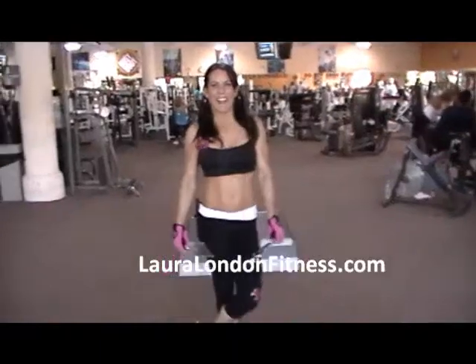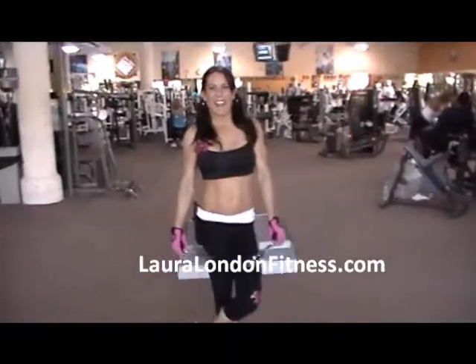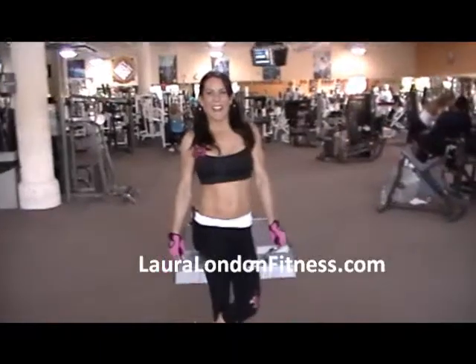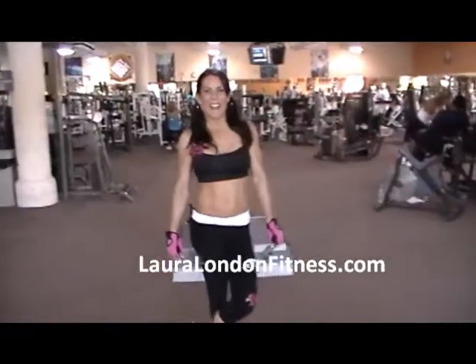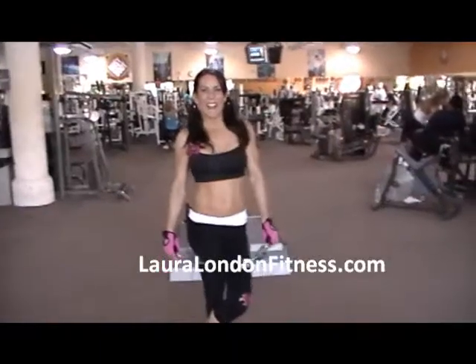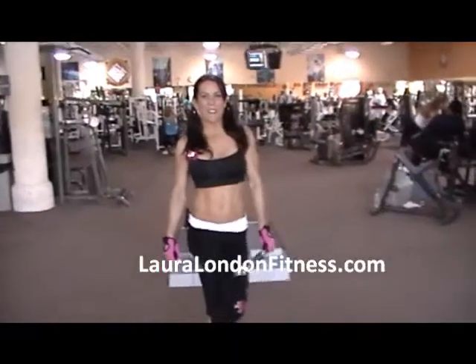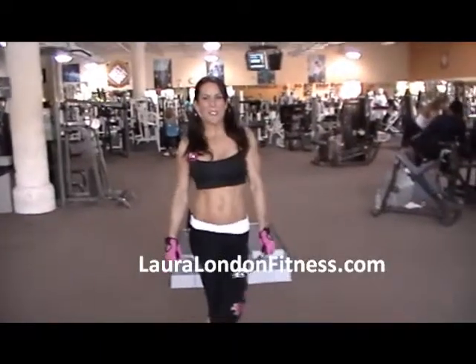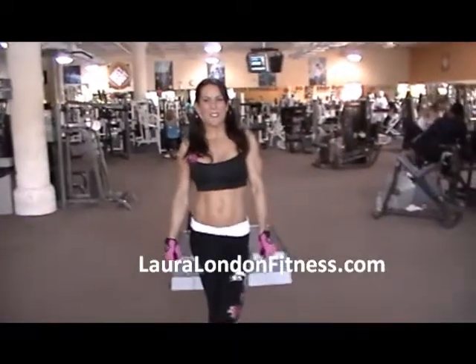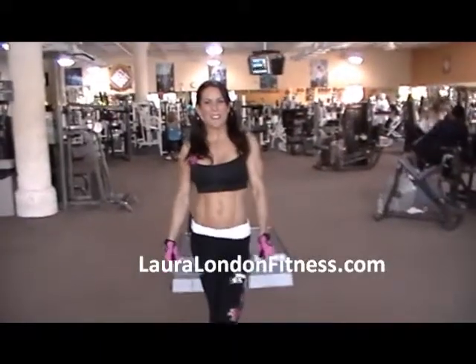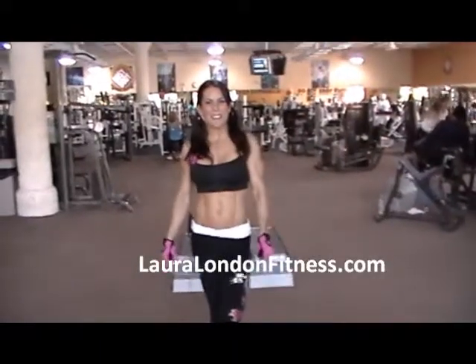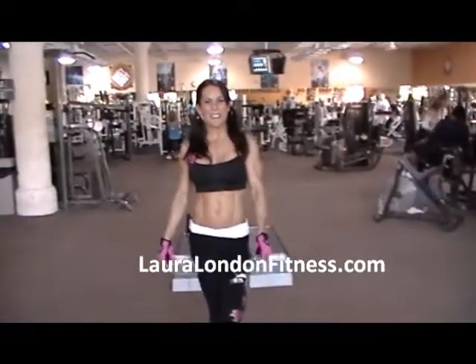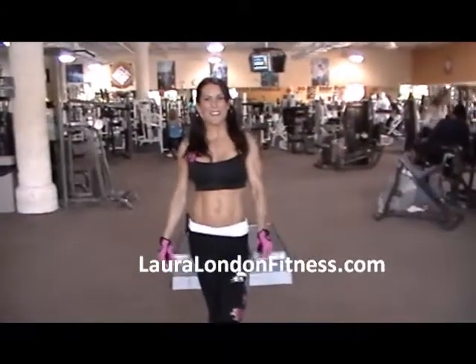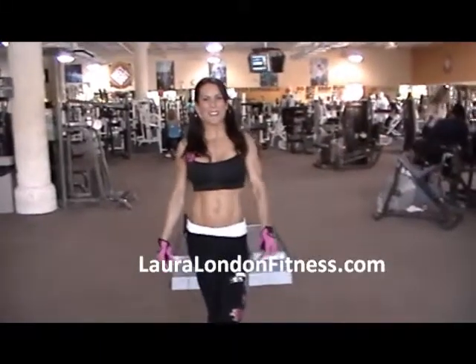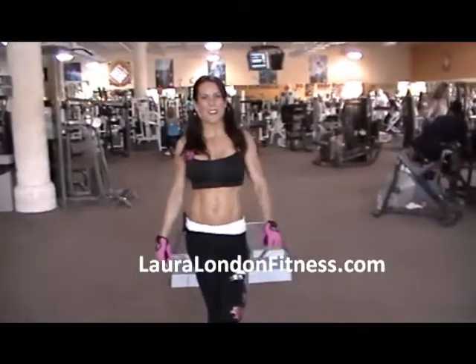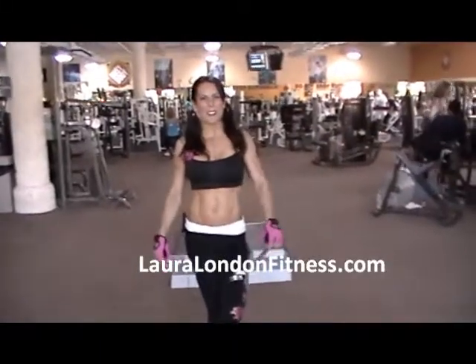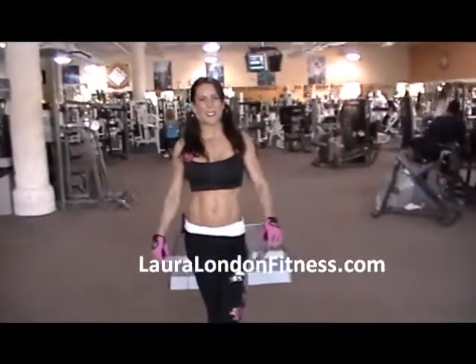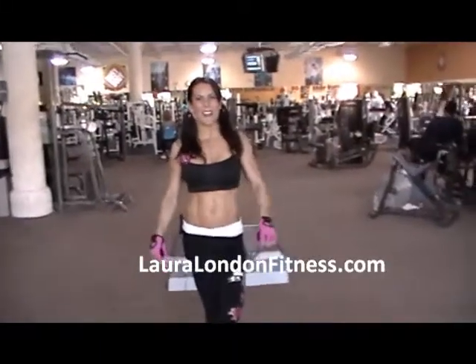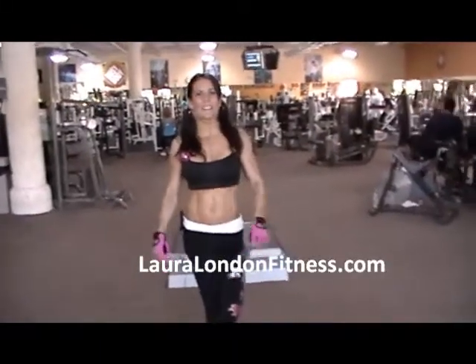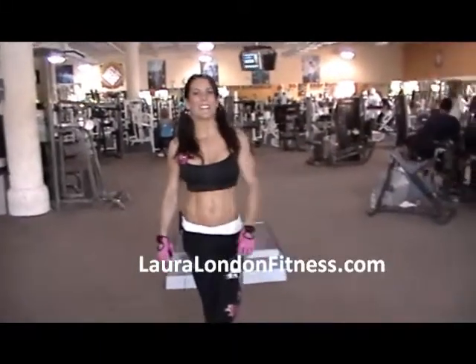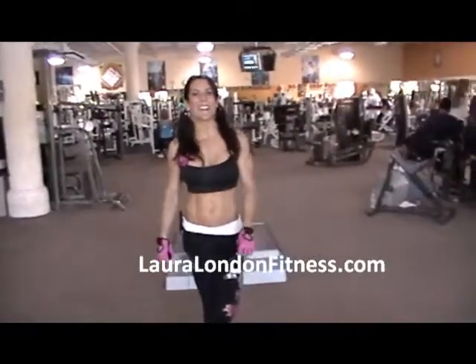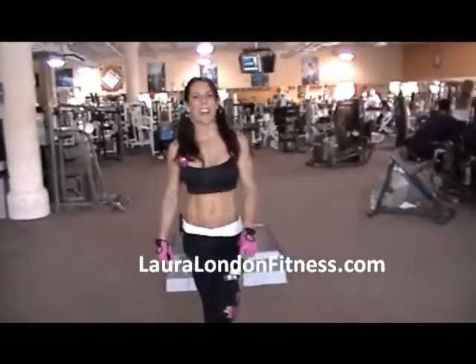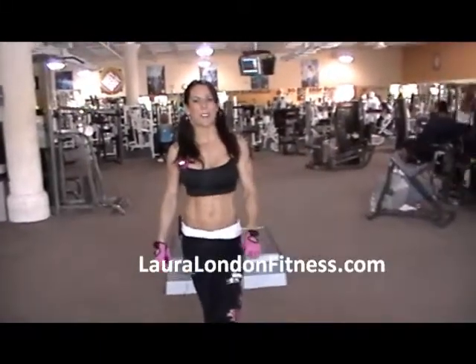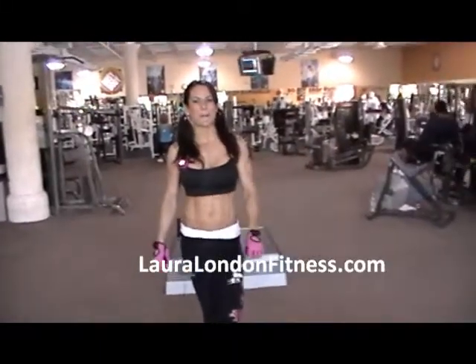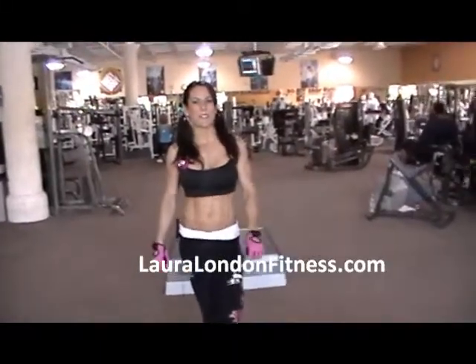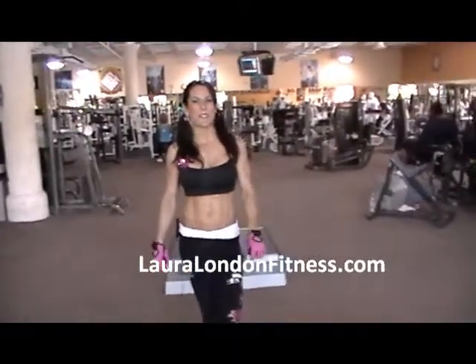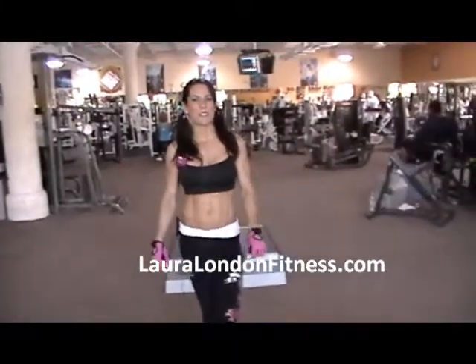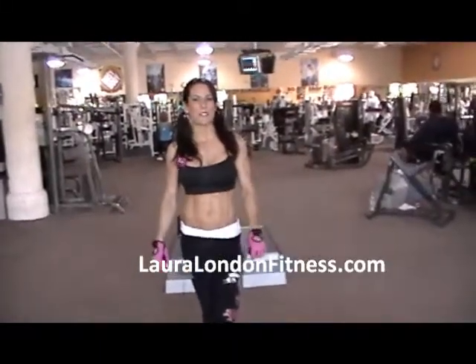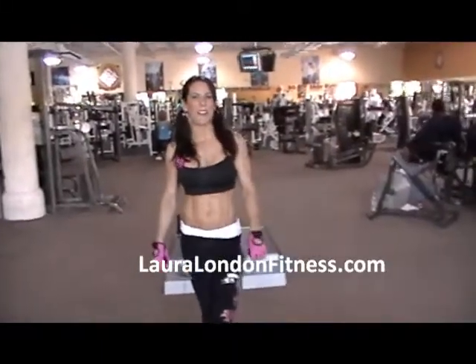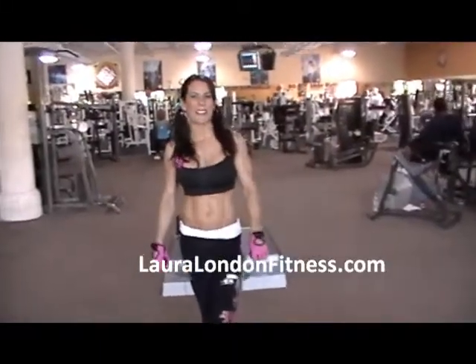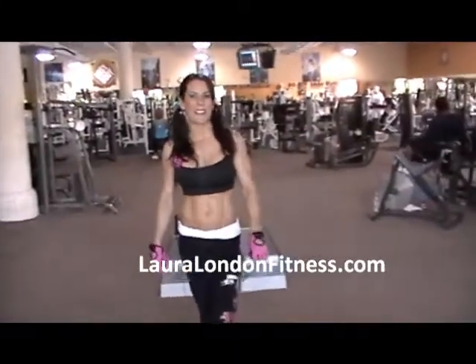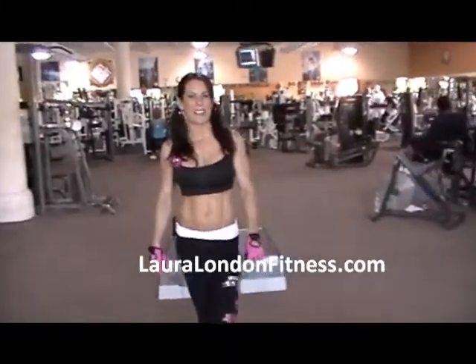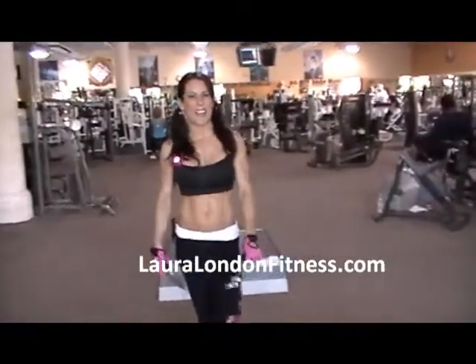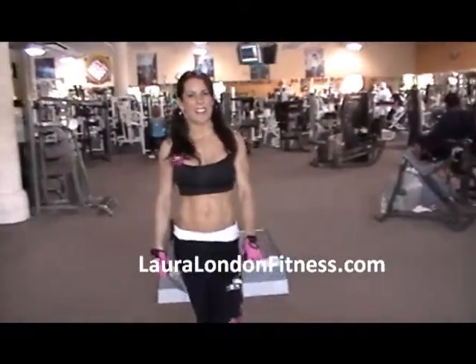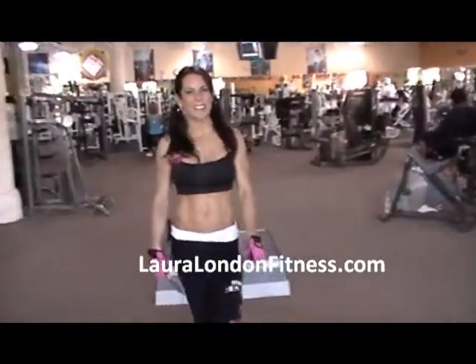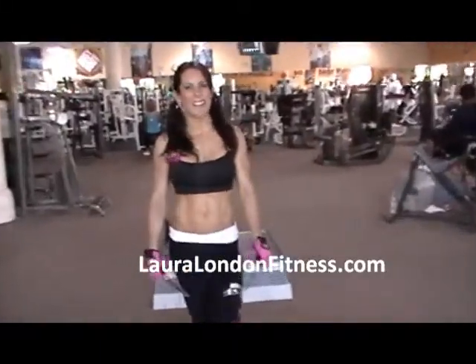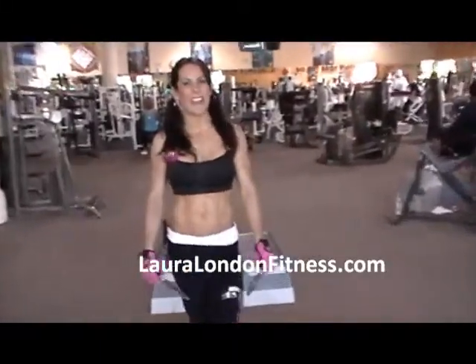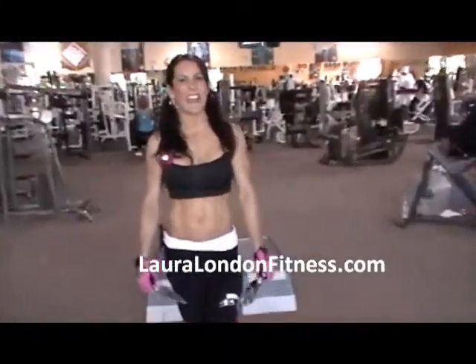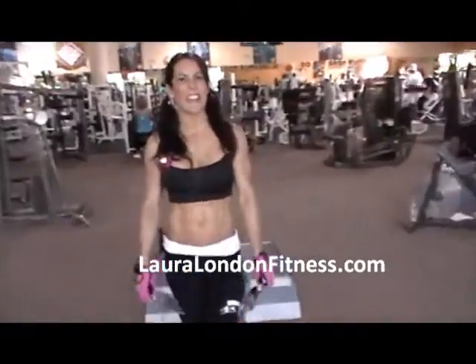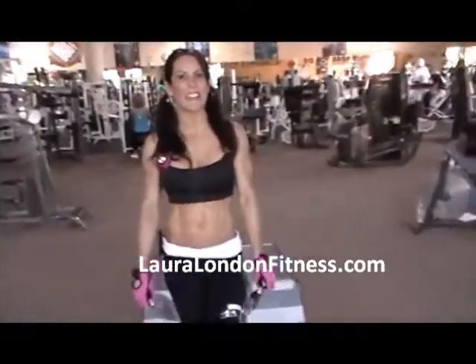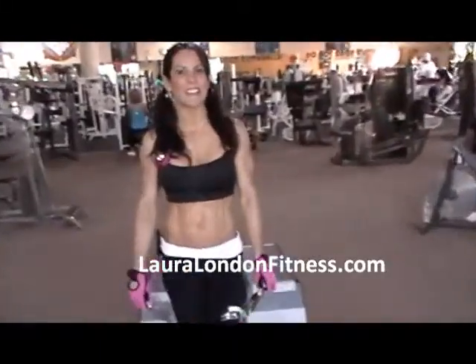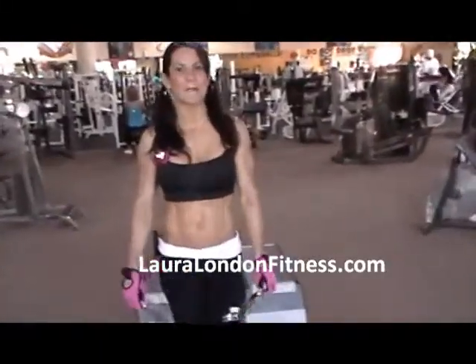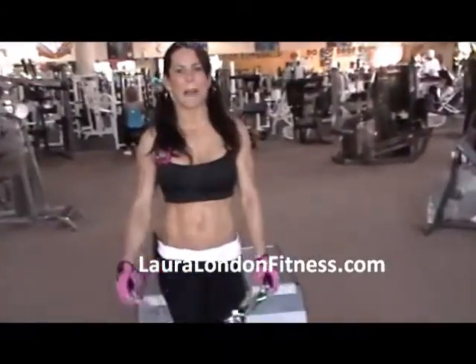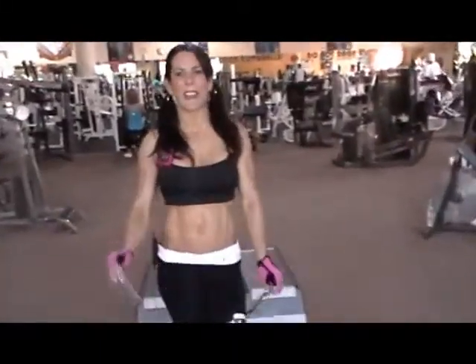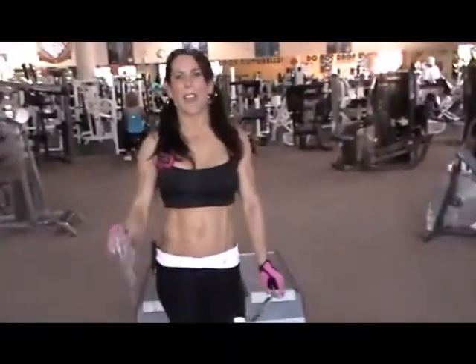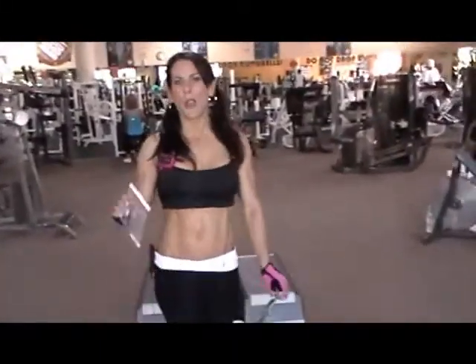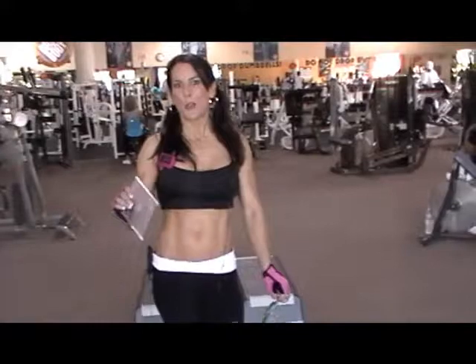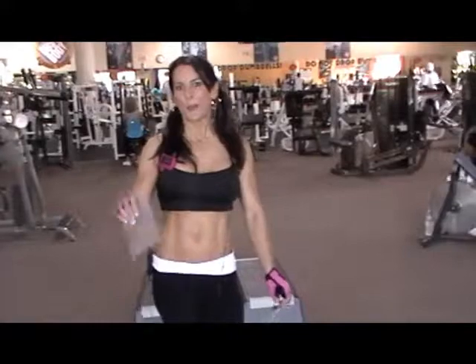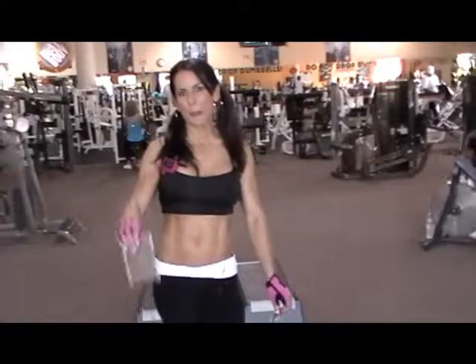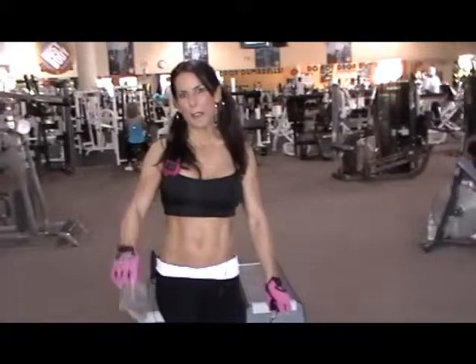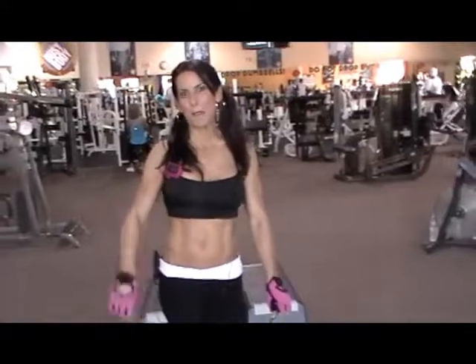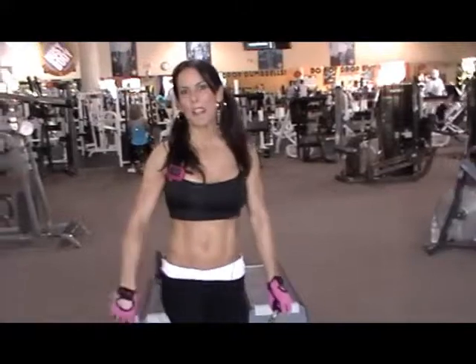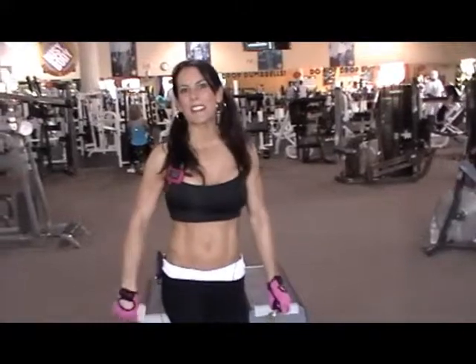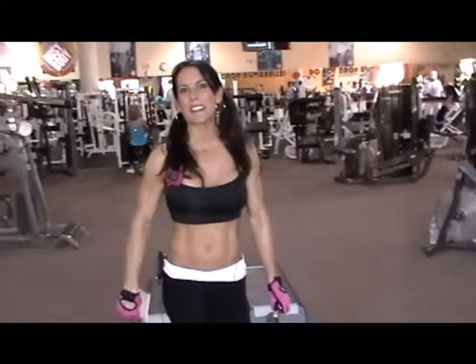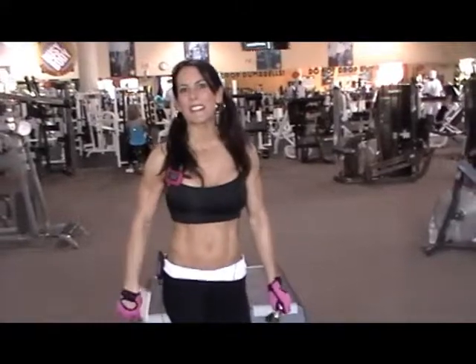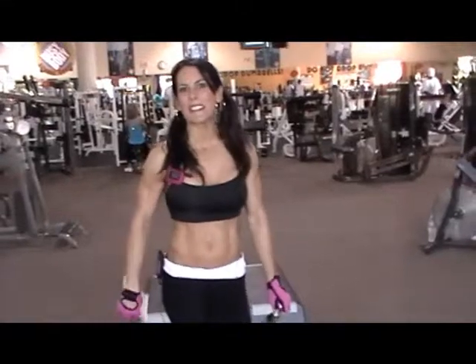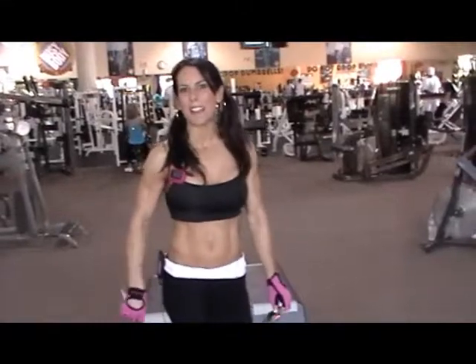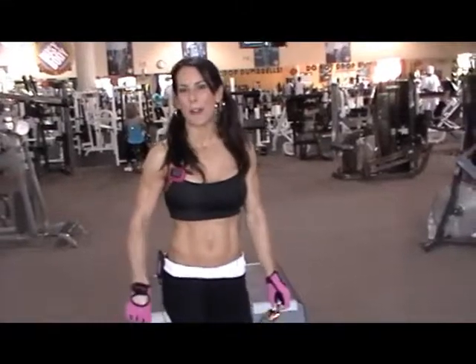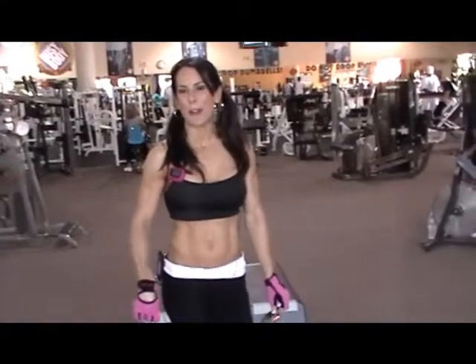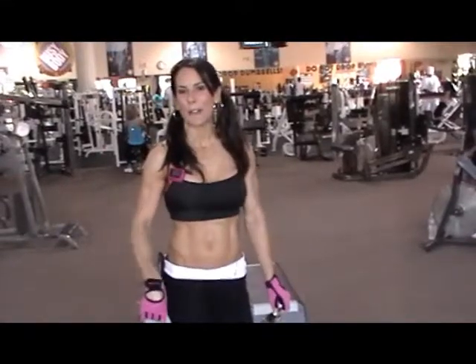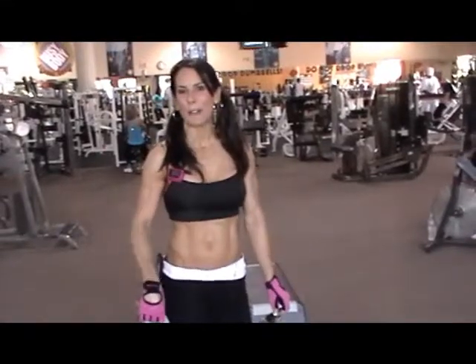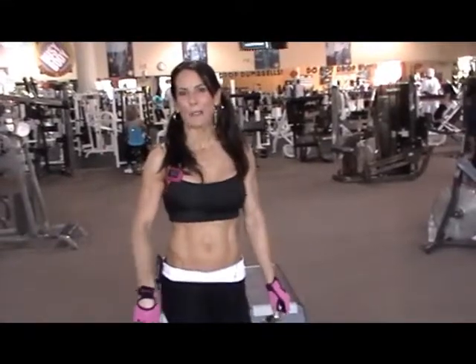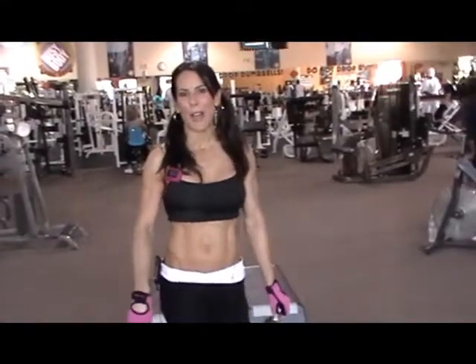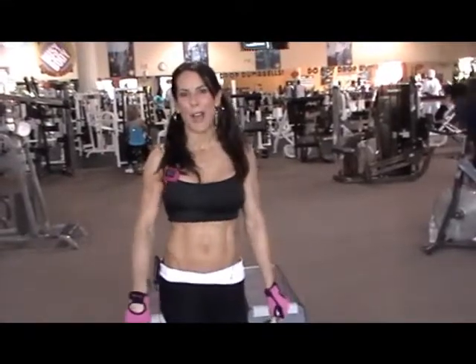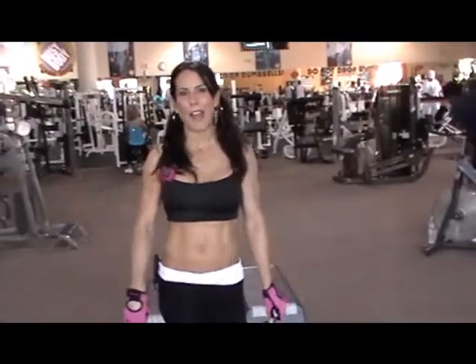Hi everyone, this is Laura London. I am here training legs today. It's my three weeks till the Arnold block.